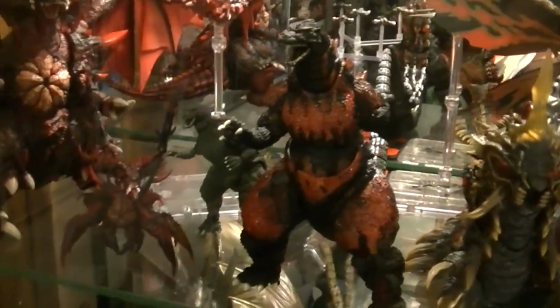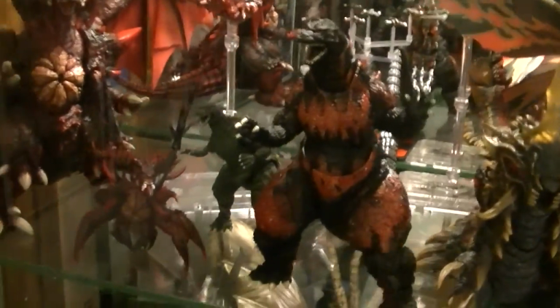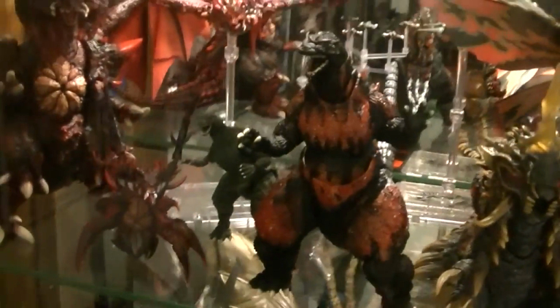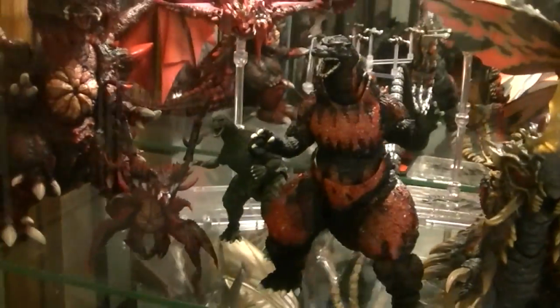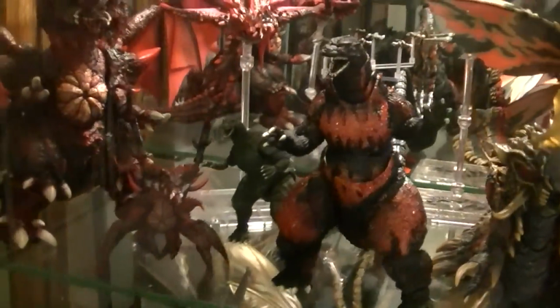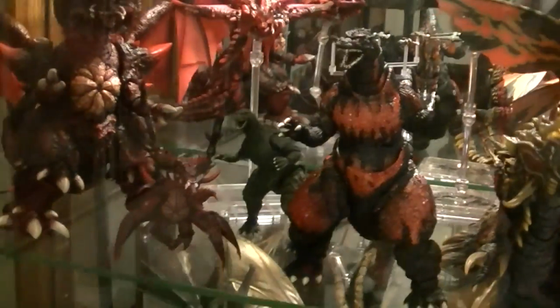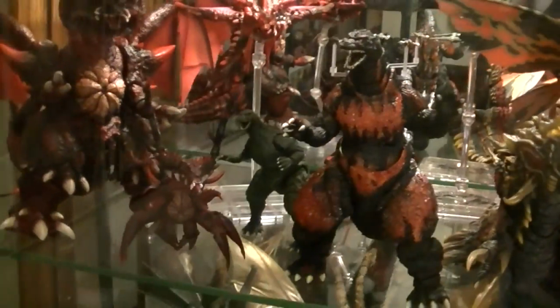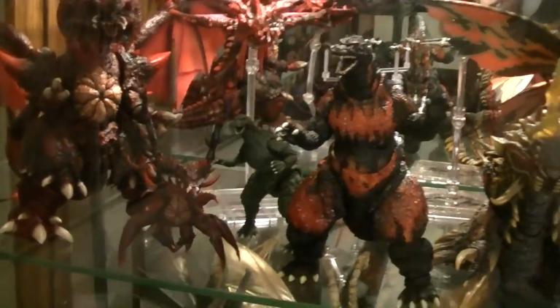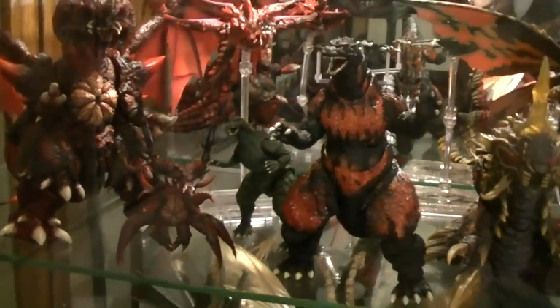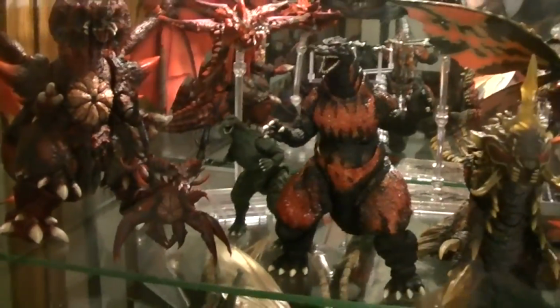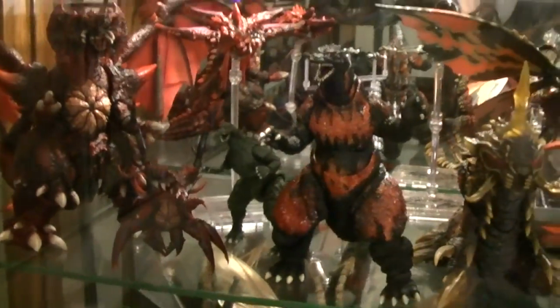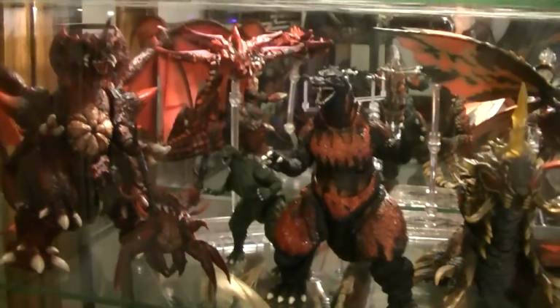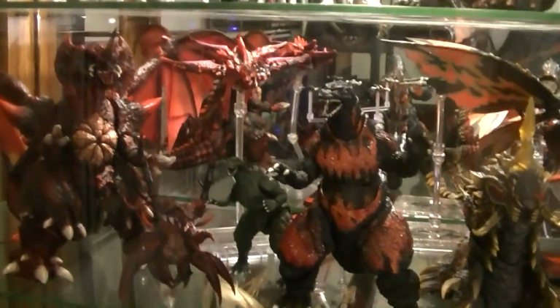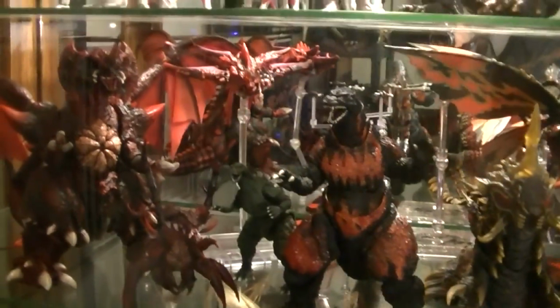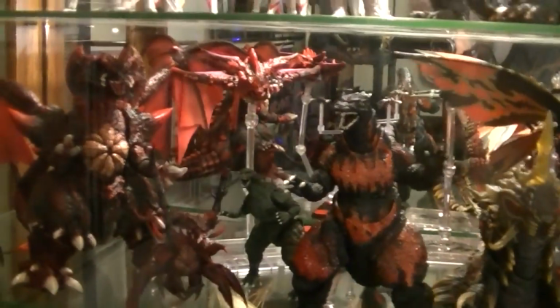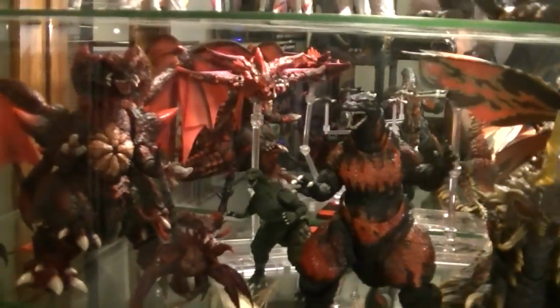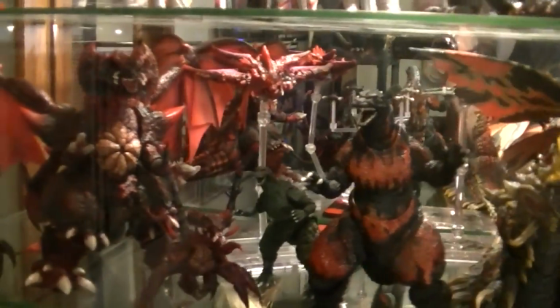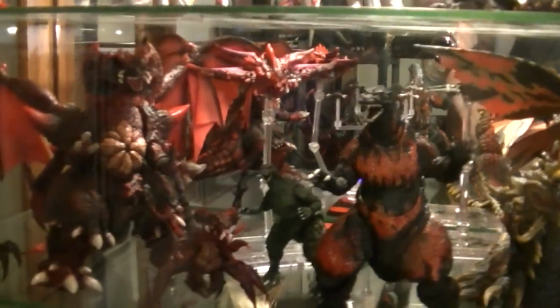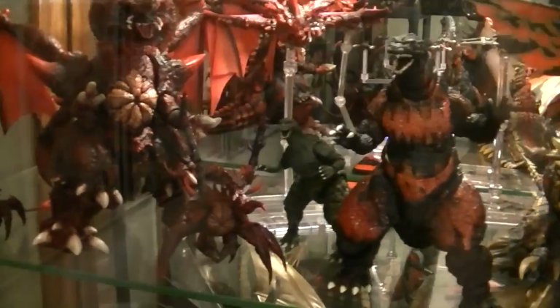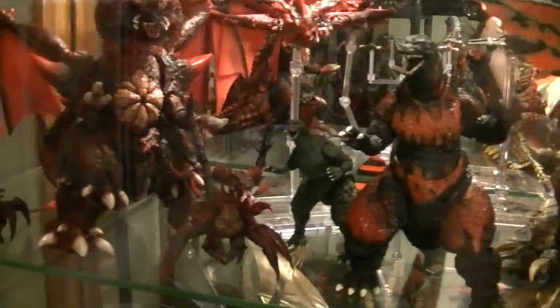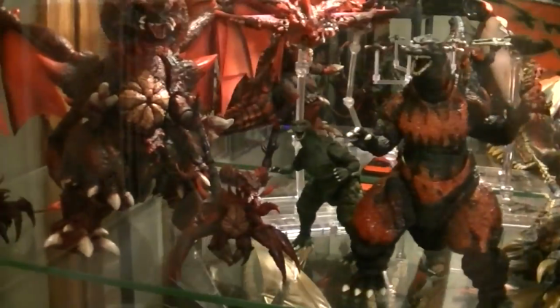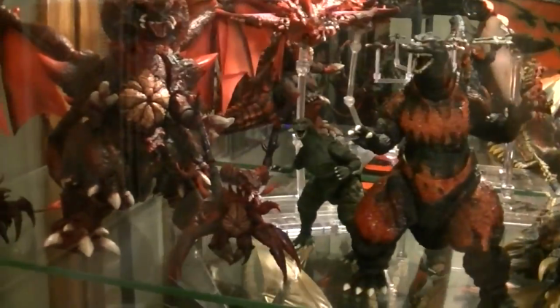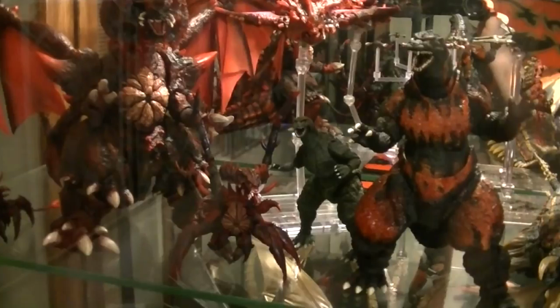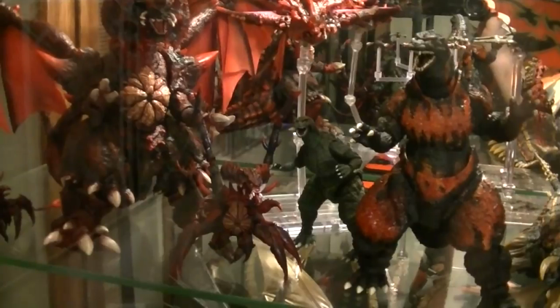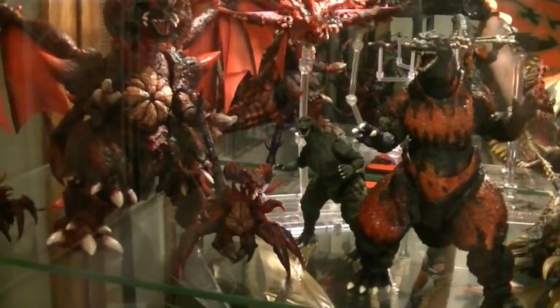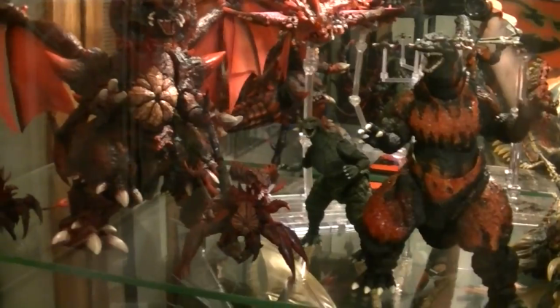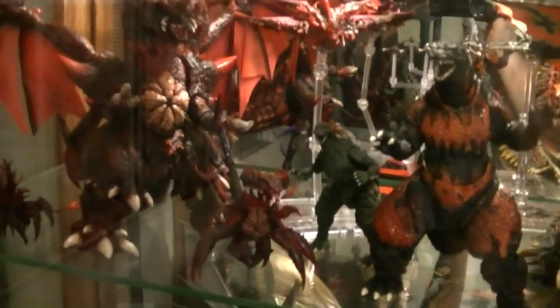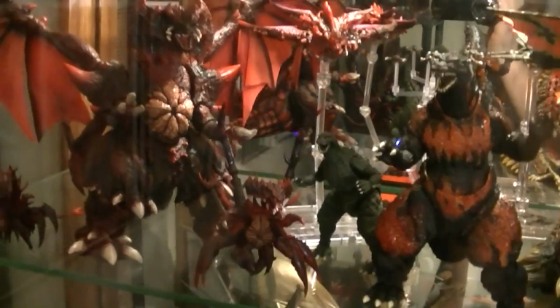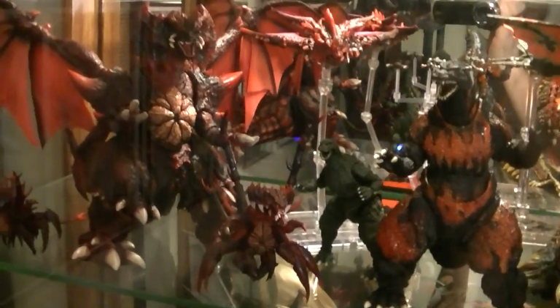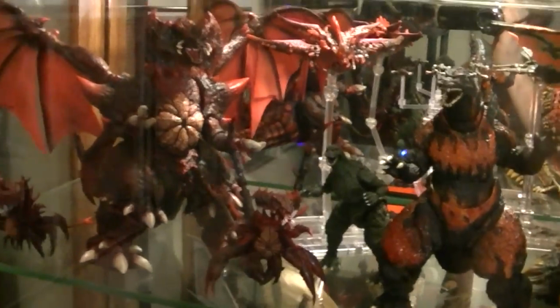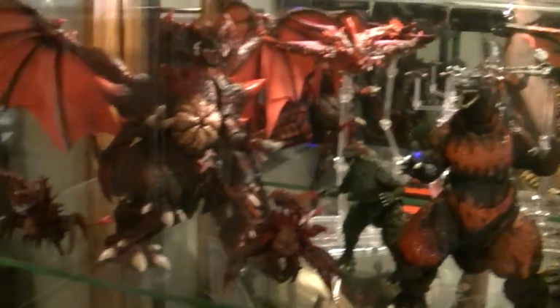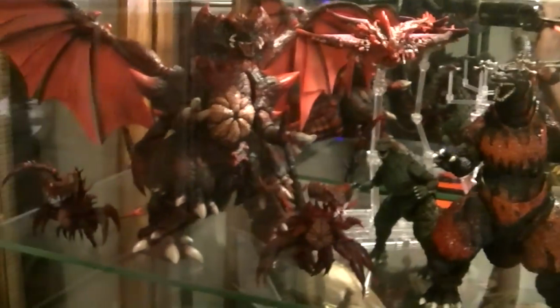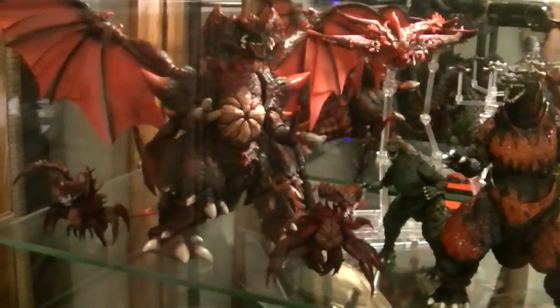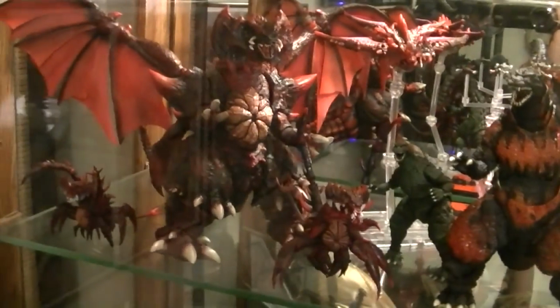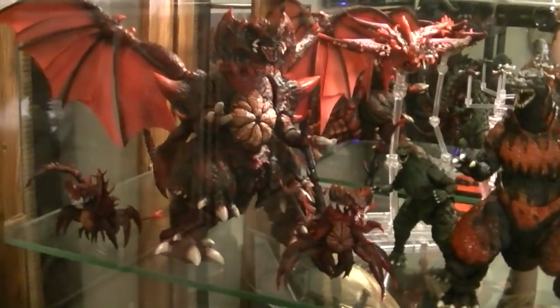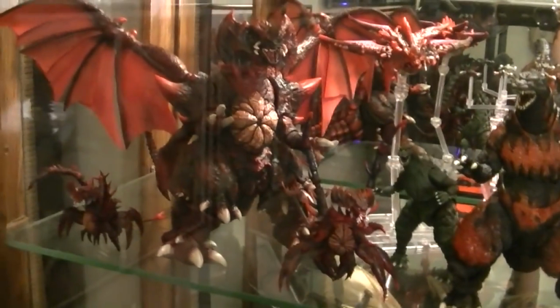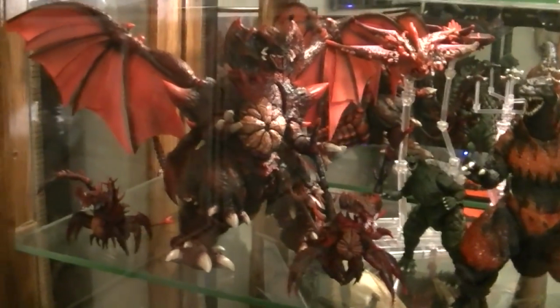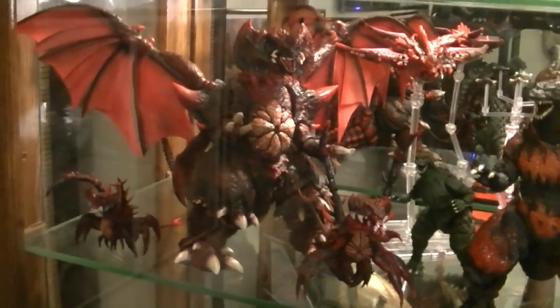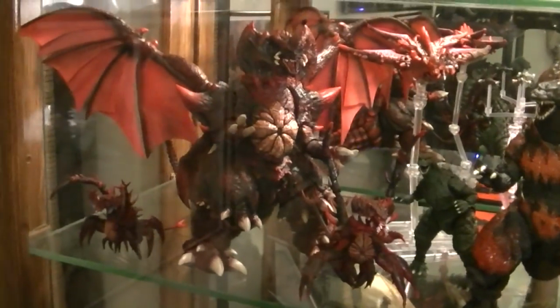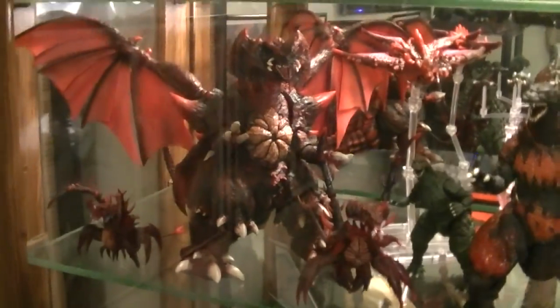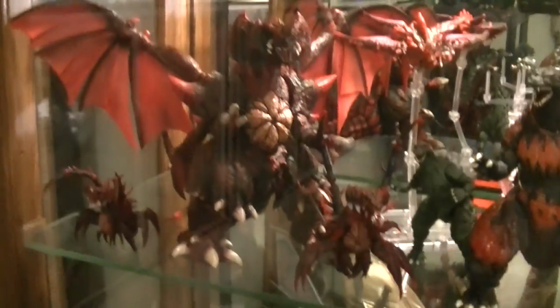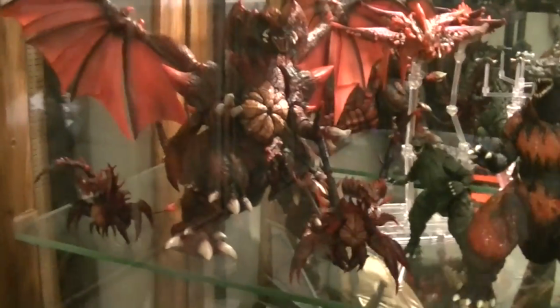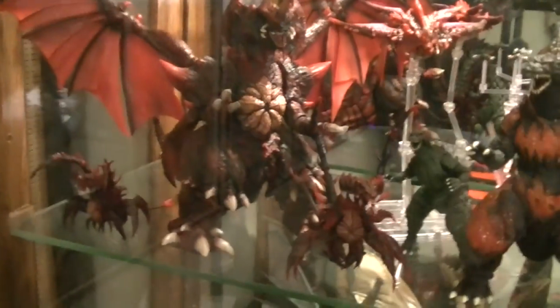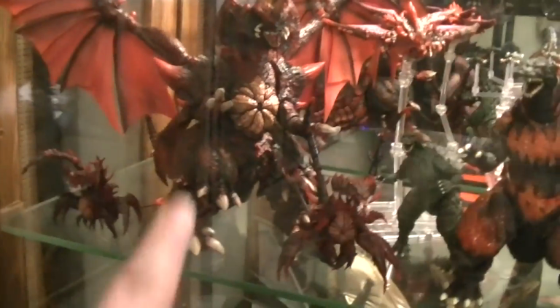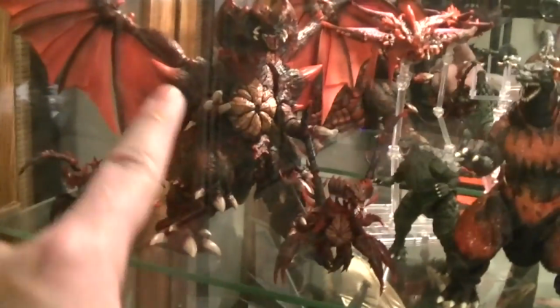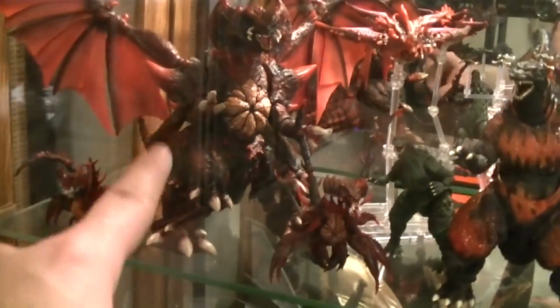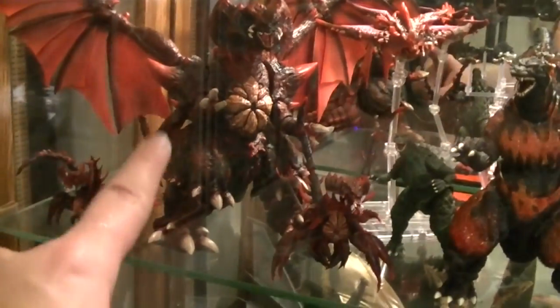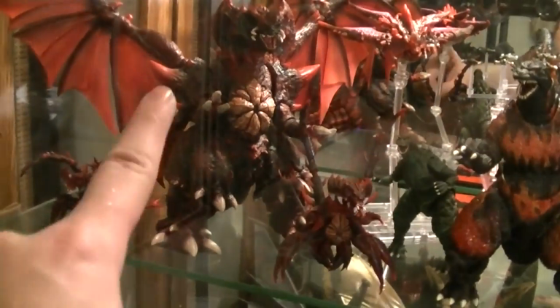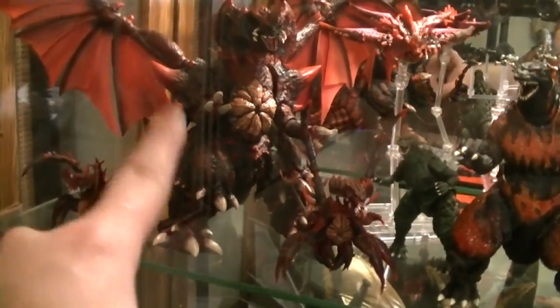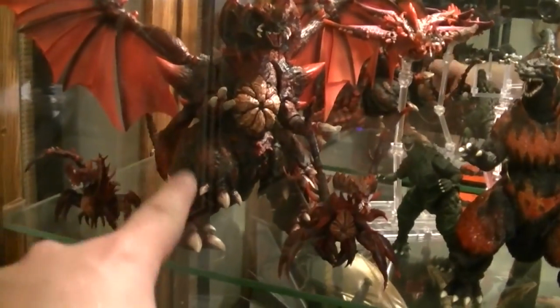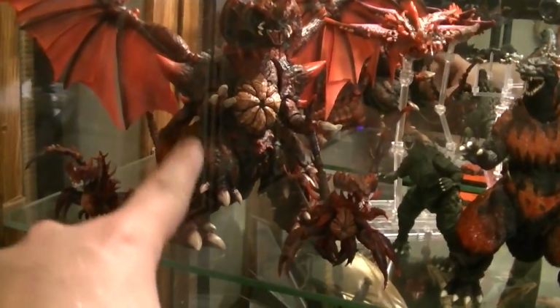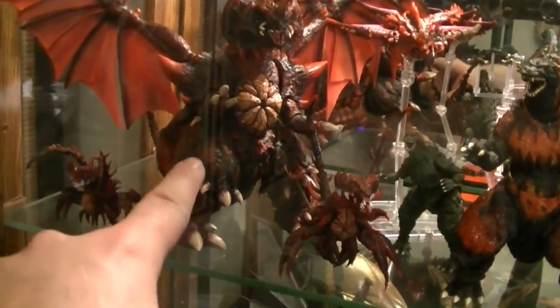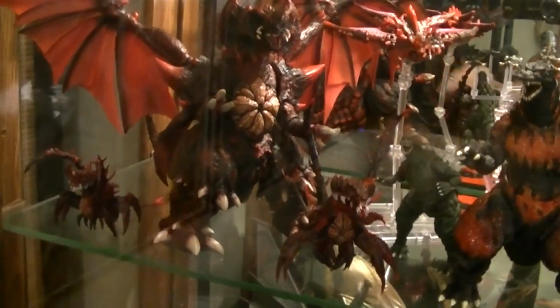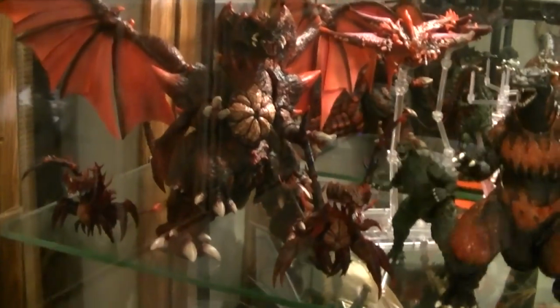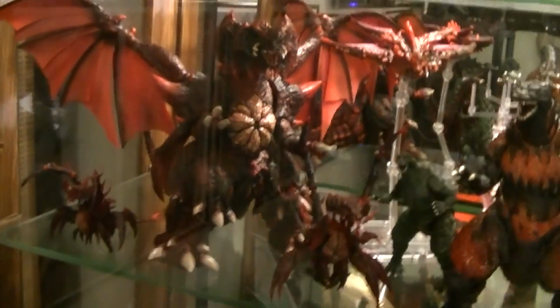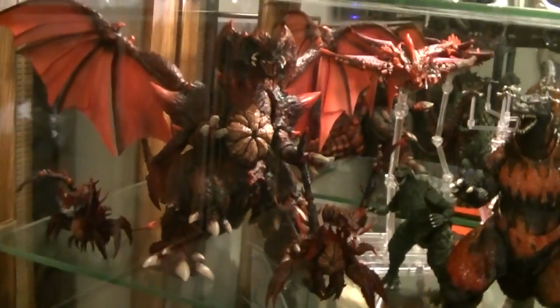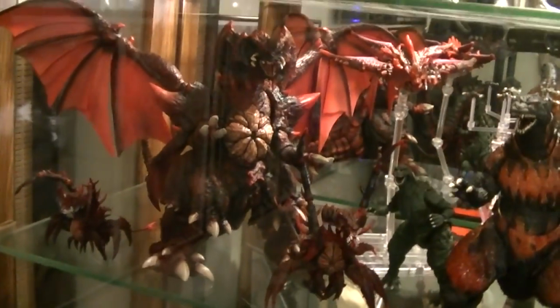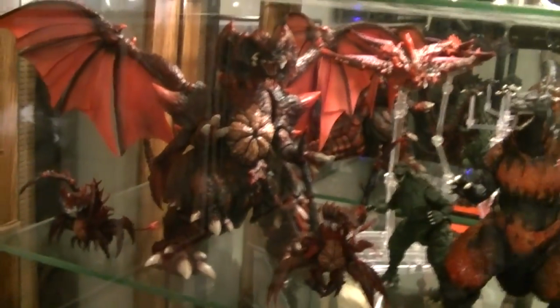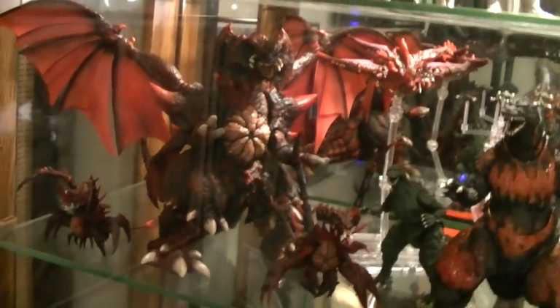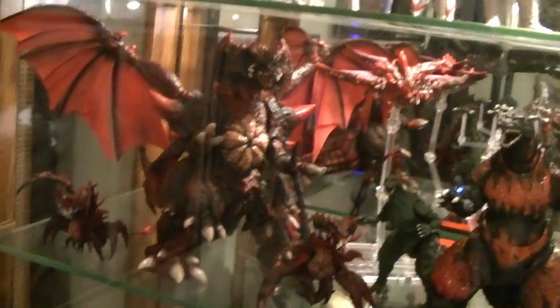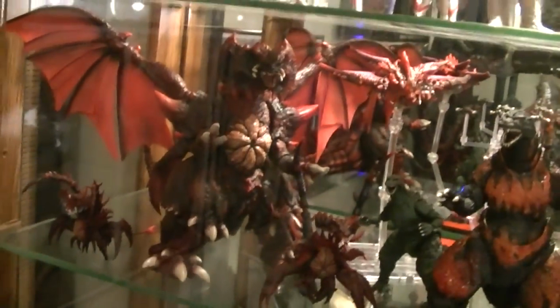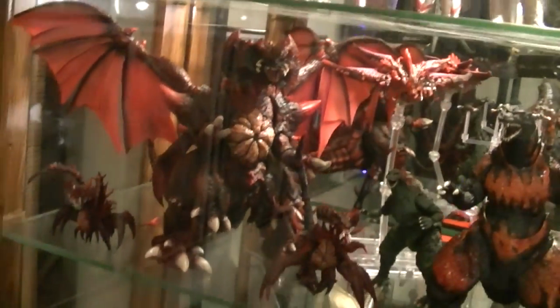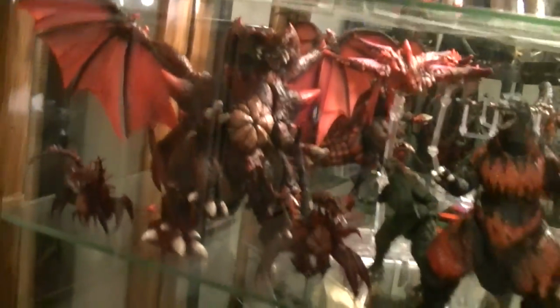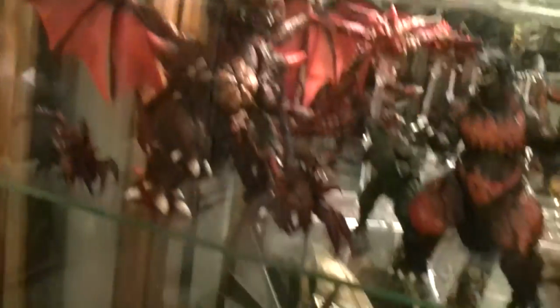Moving down, we have my Burning Godzilla guy from G-Fest, Godzilla Jr., the Destroyer Evolution set, and the big bad boy himself right there.